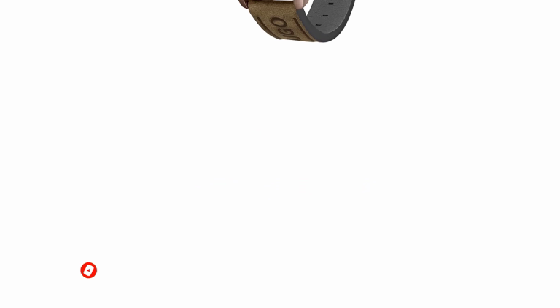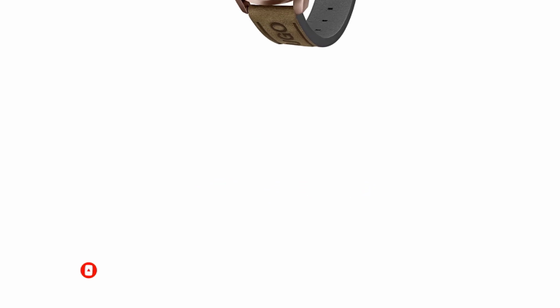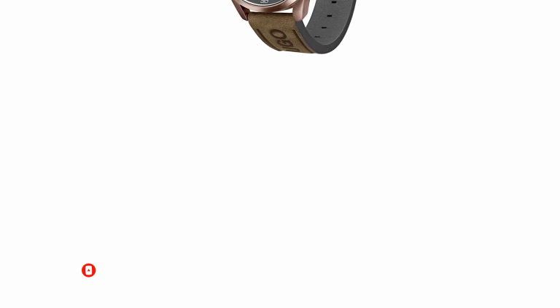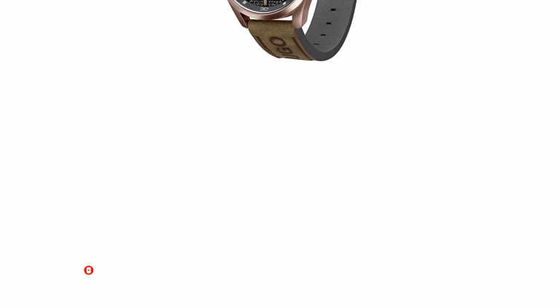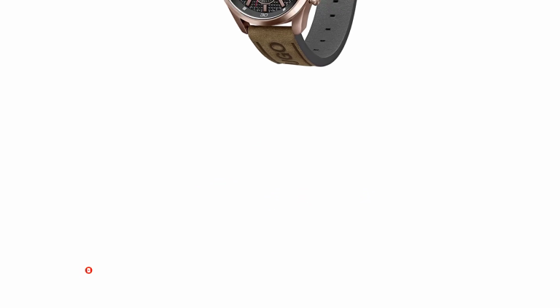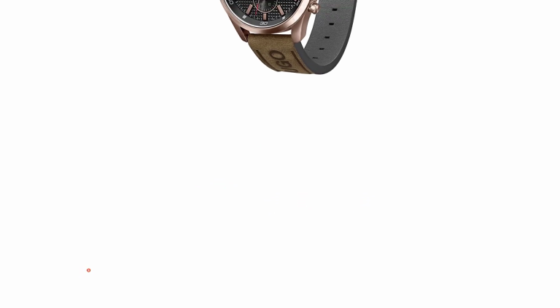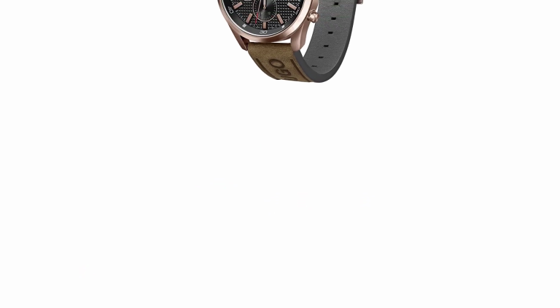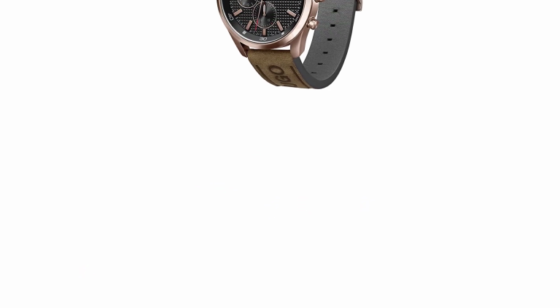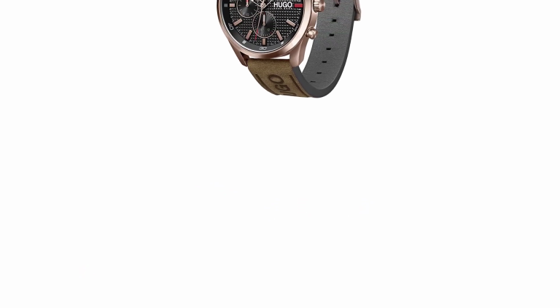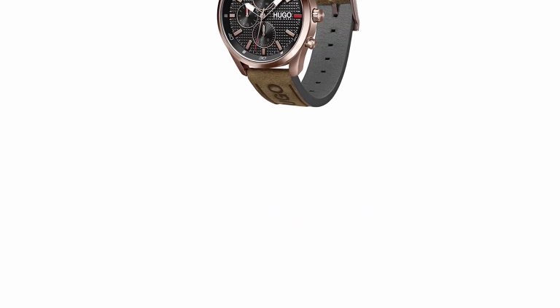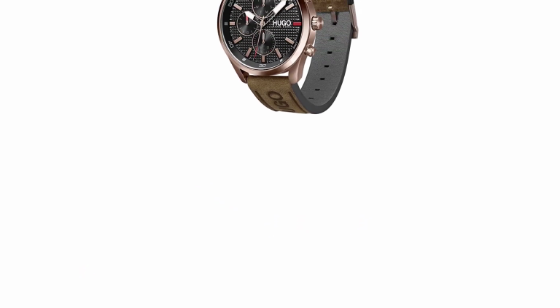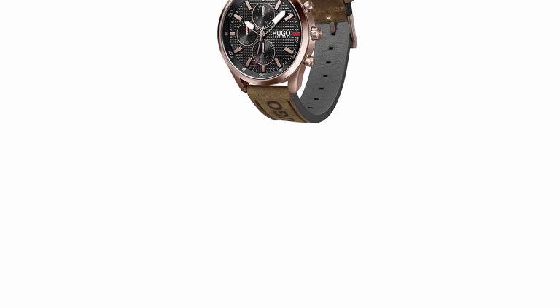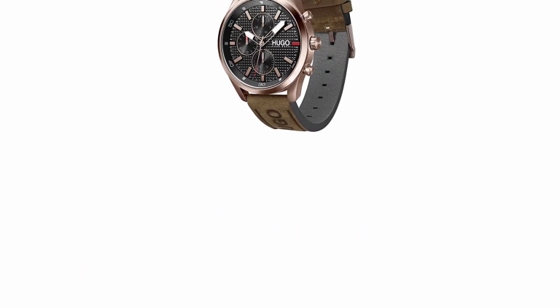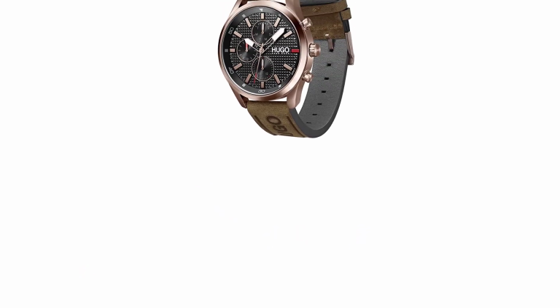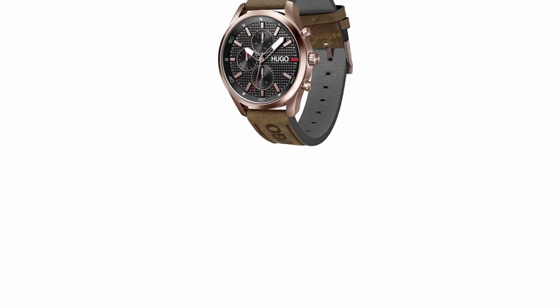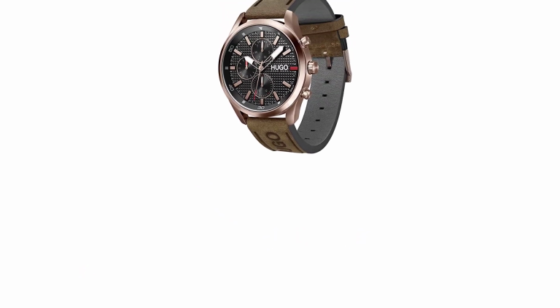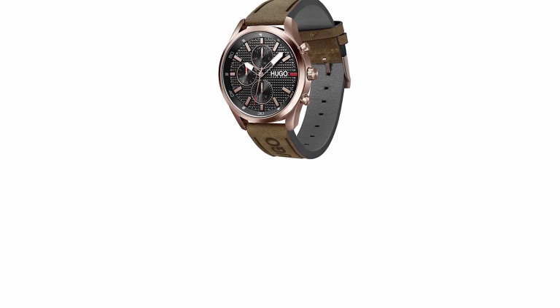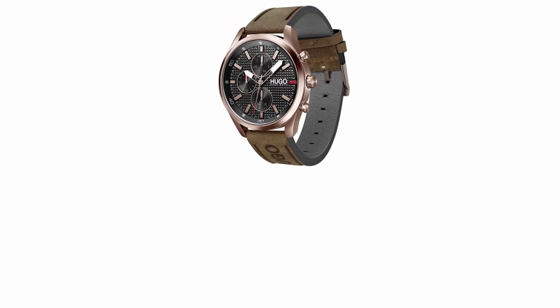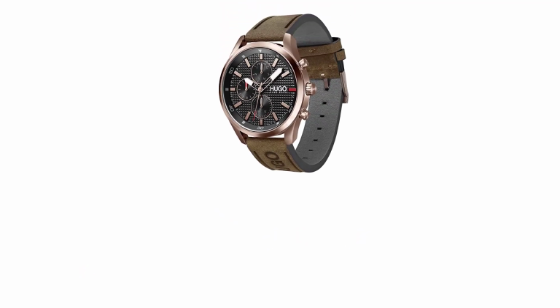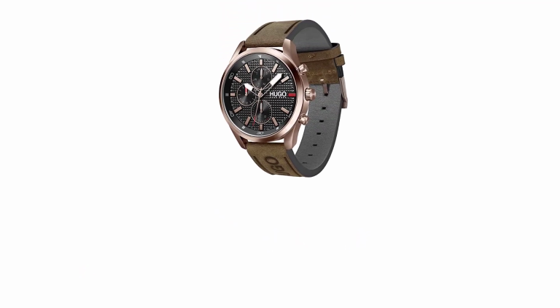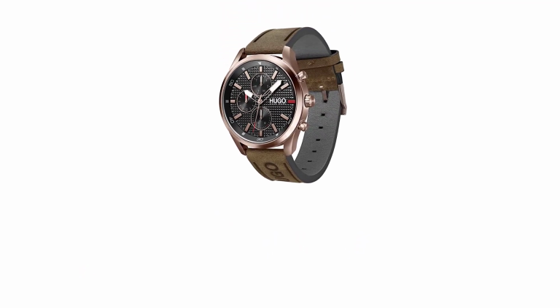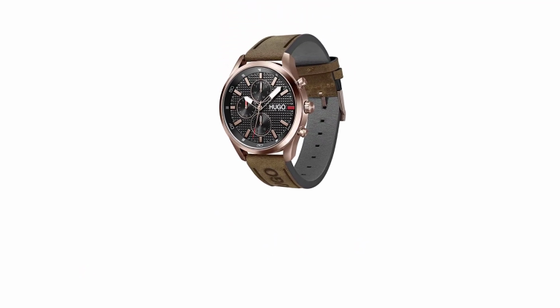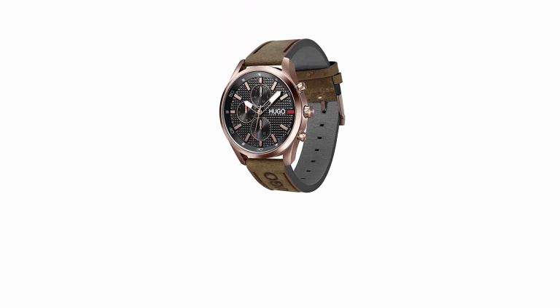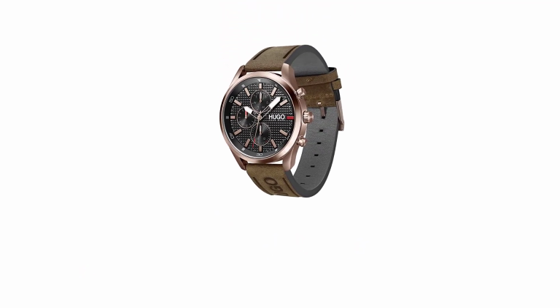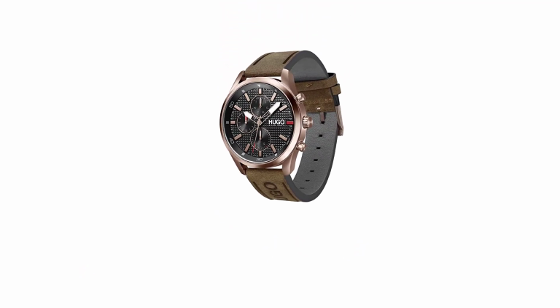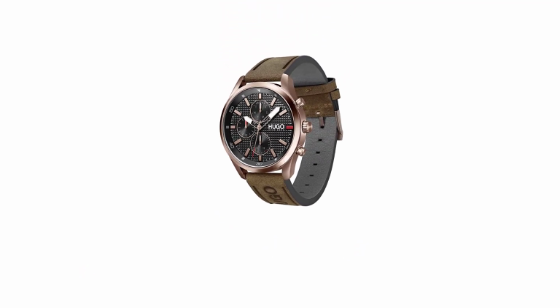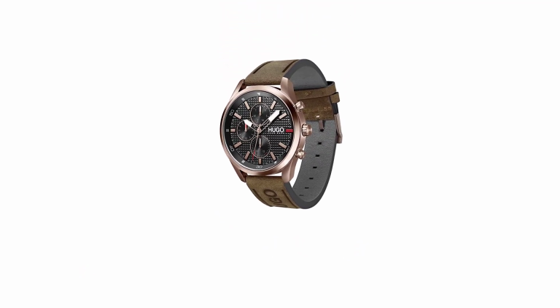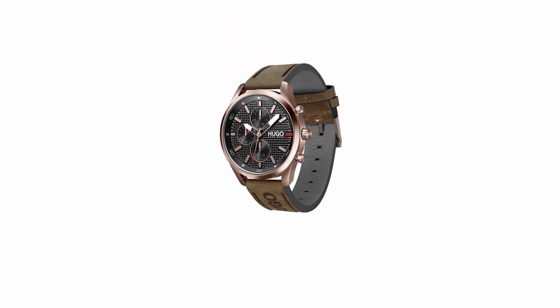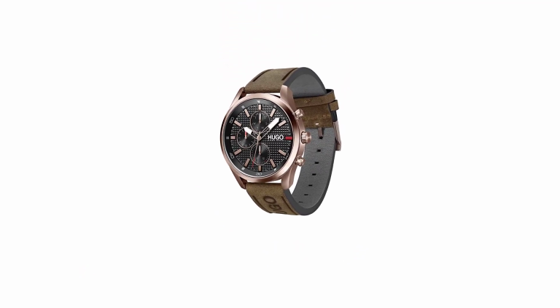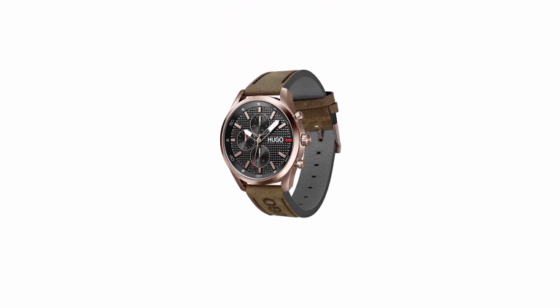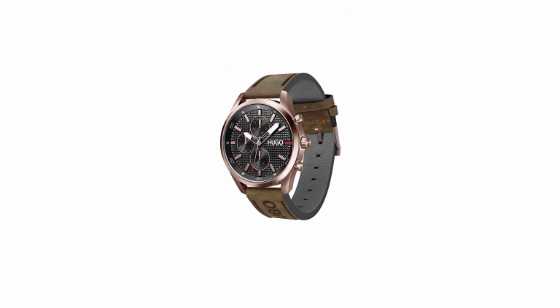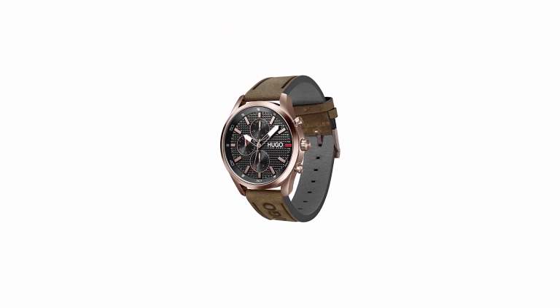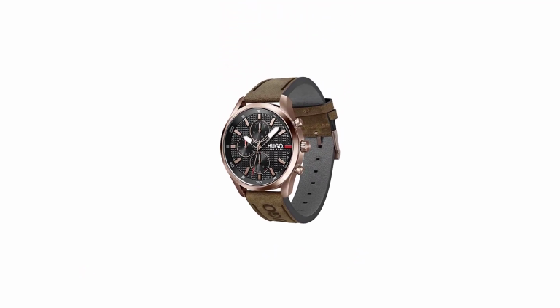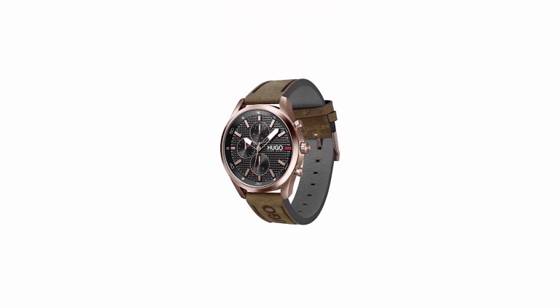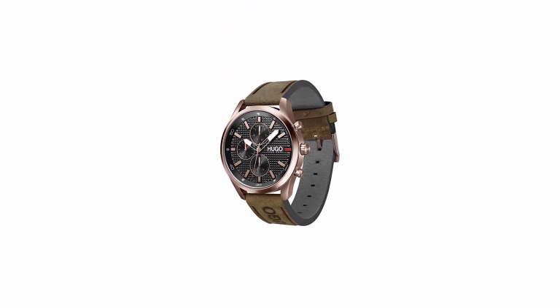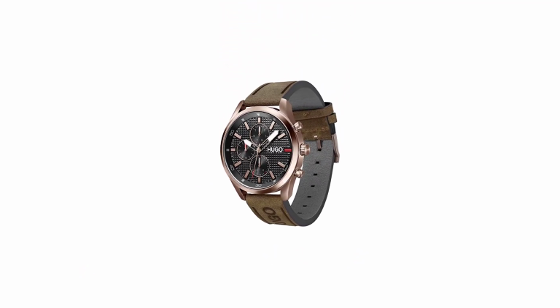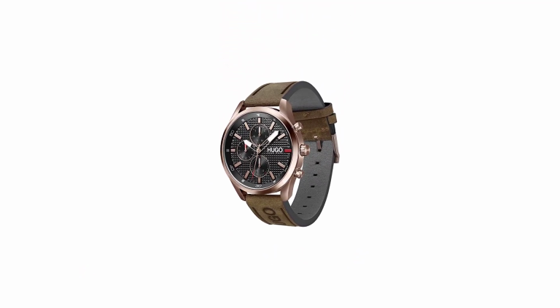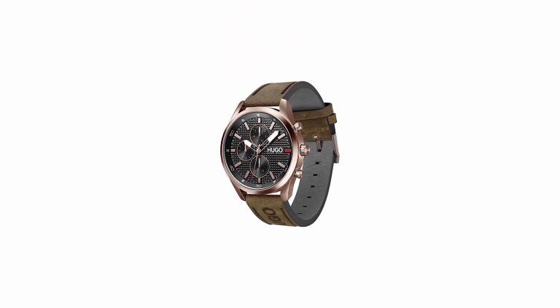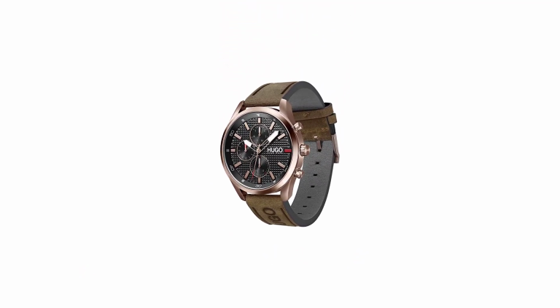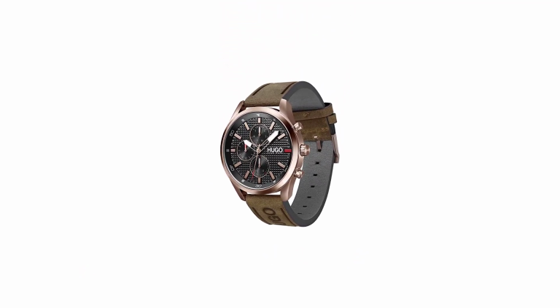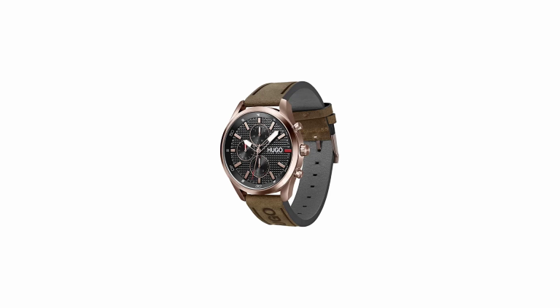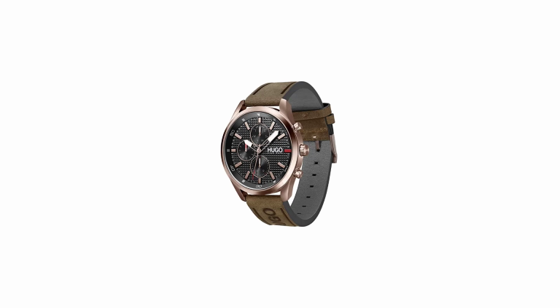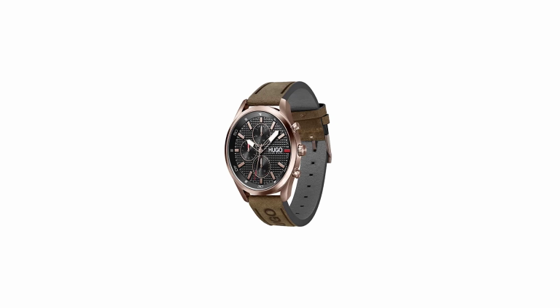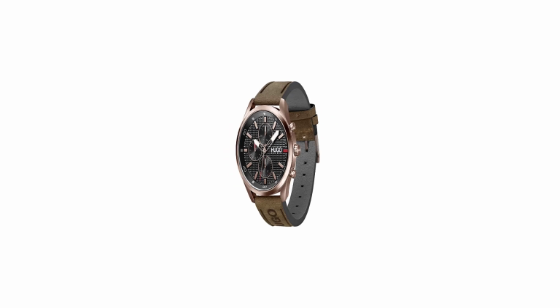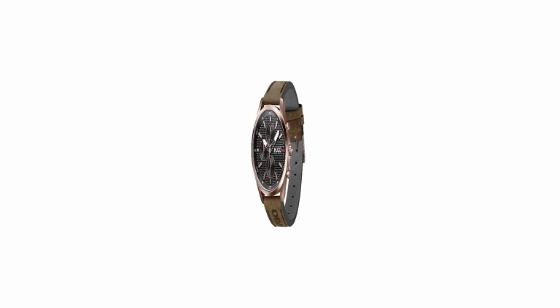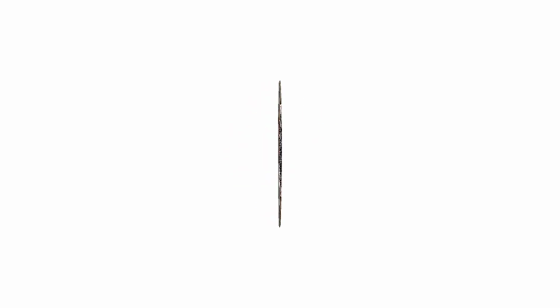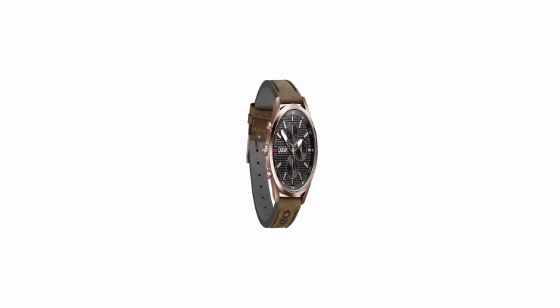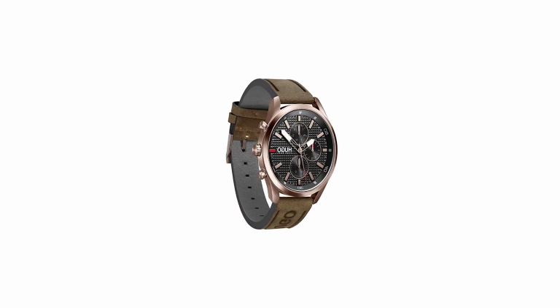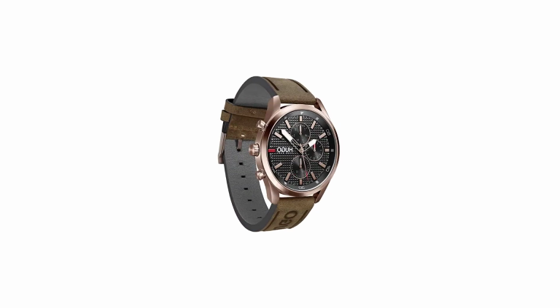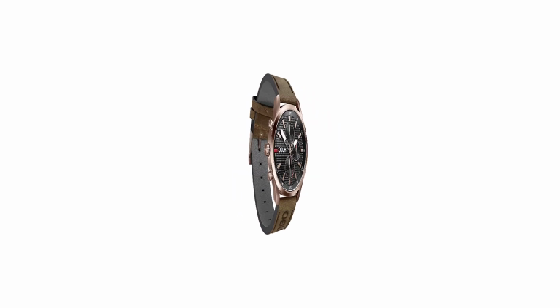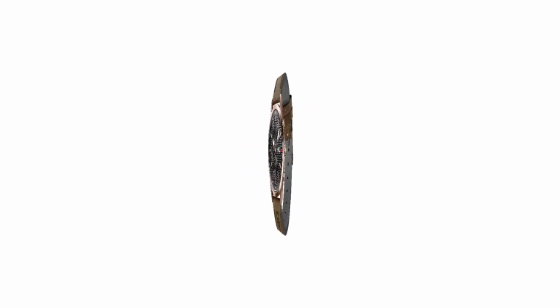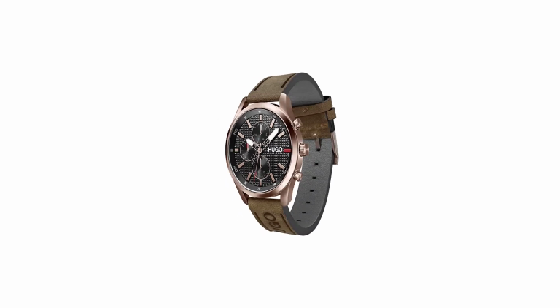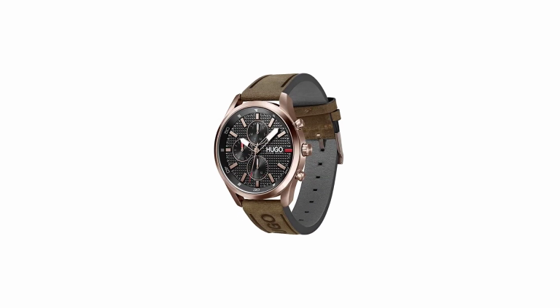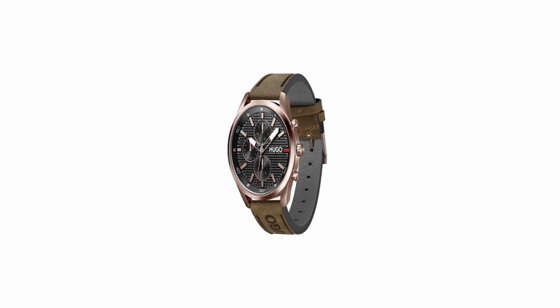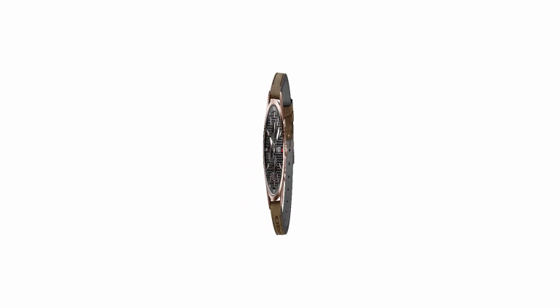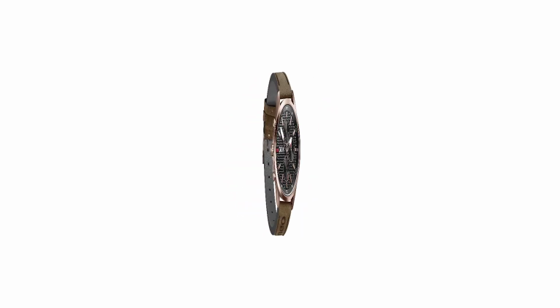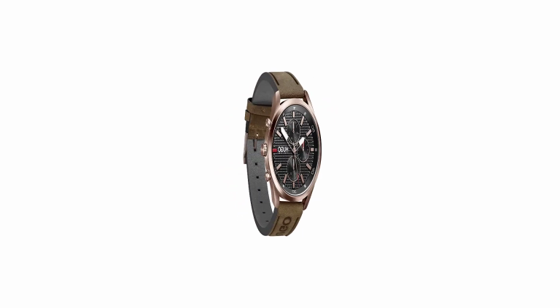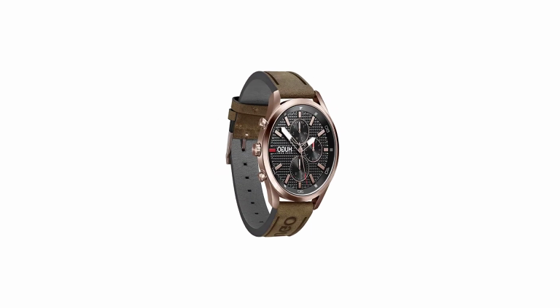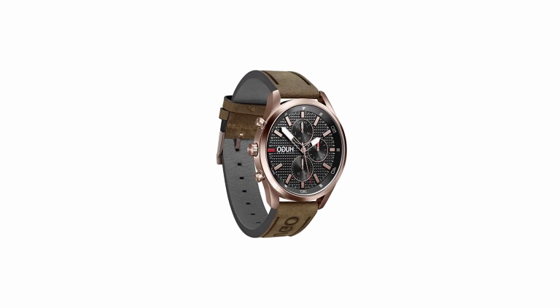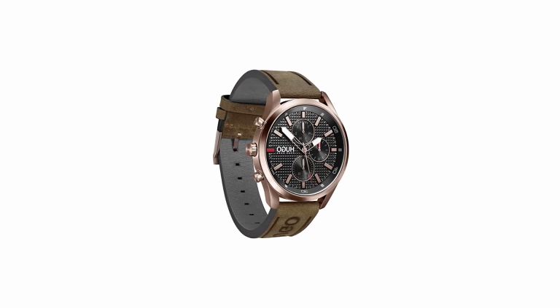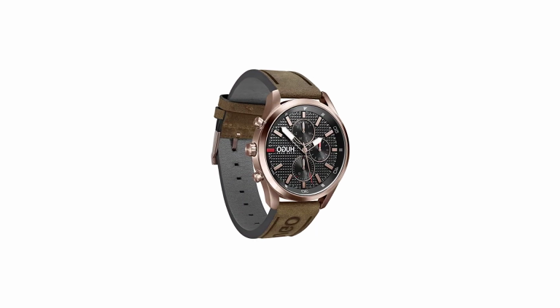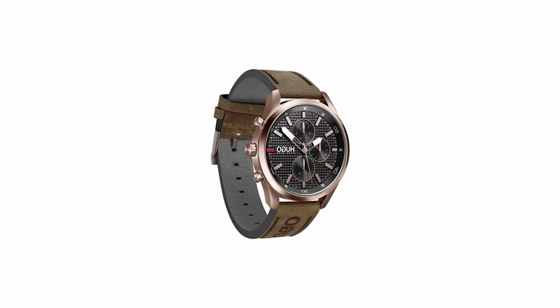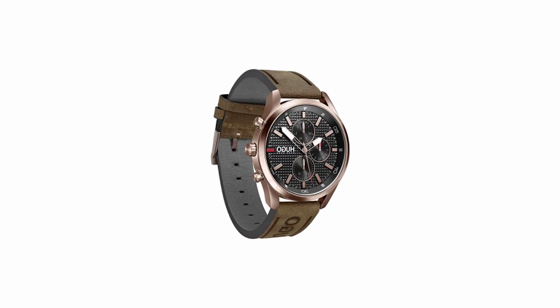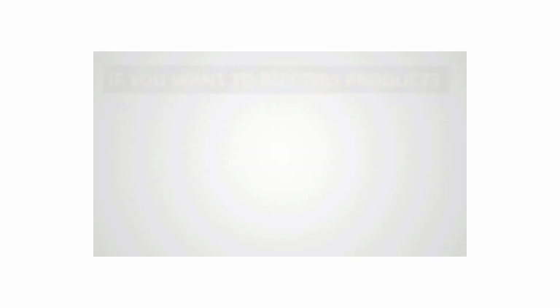Hugo offers a 2-year limited warranty against defects in materials and workmanship that prevent the watch from functioning properly.